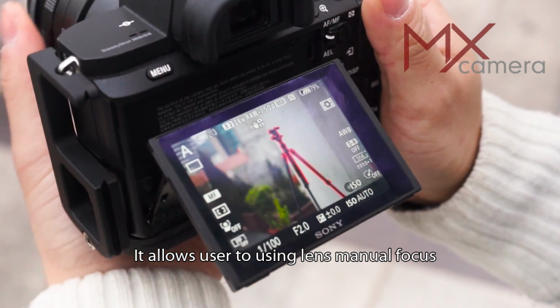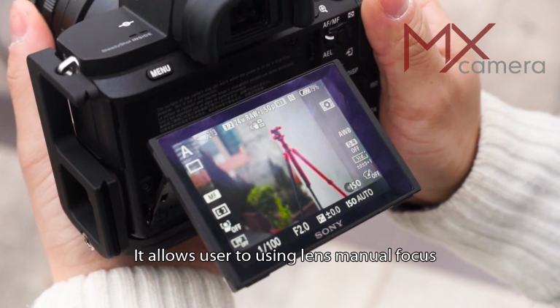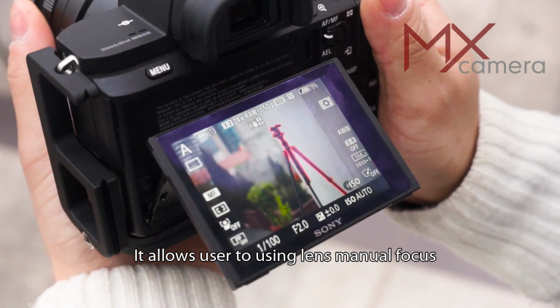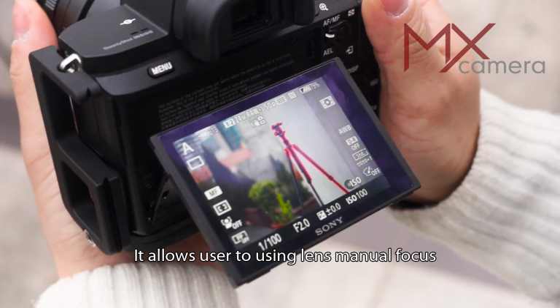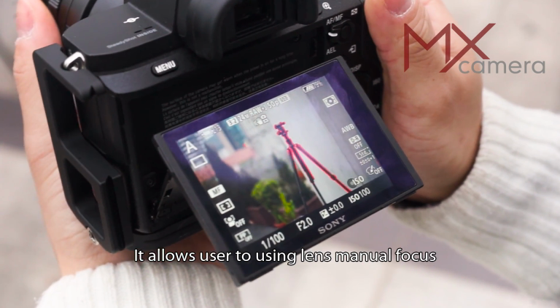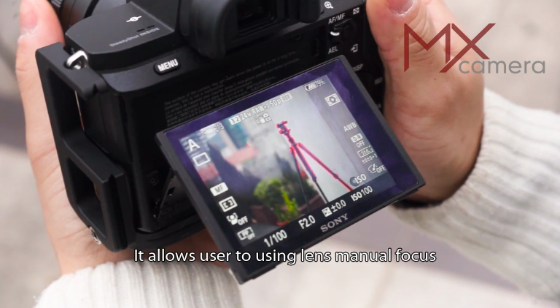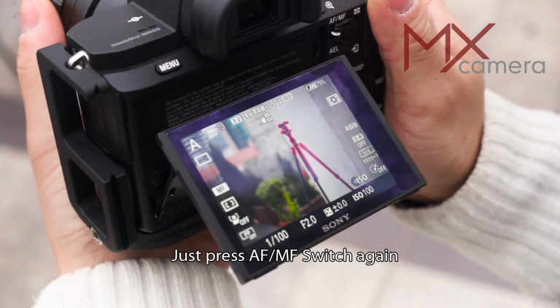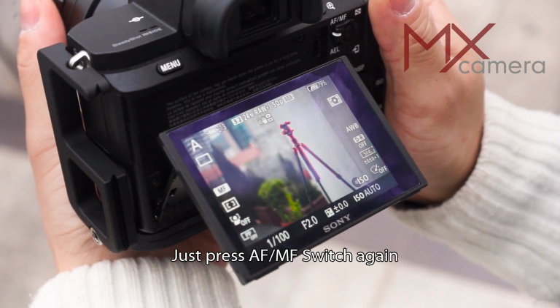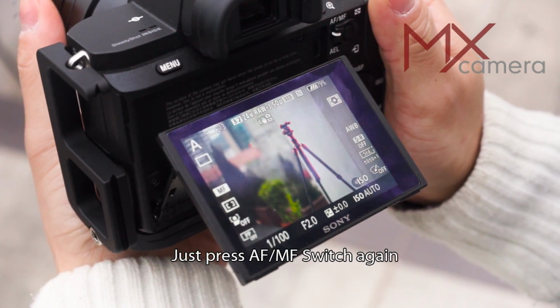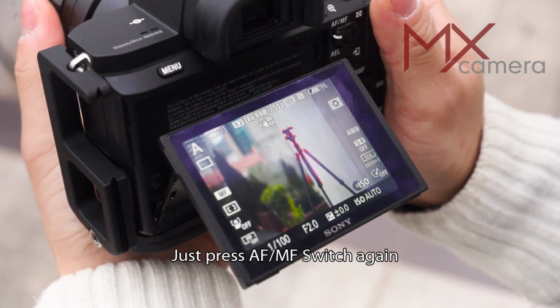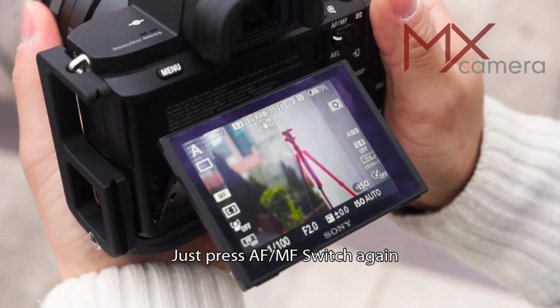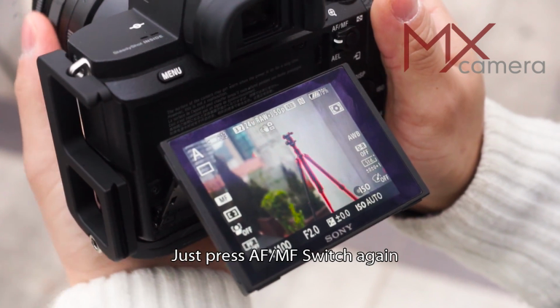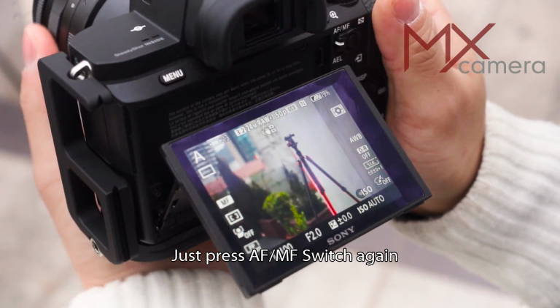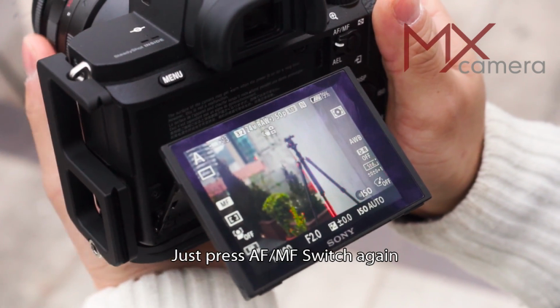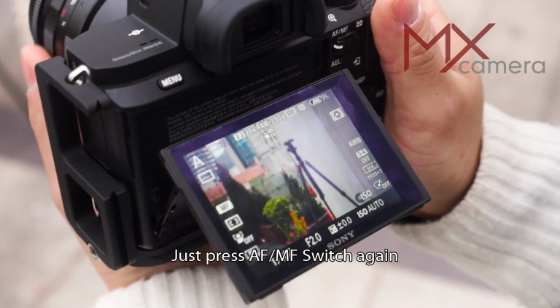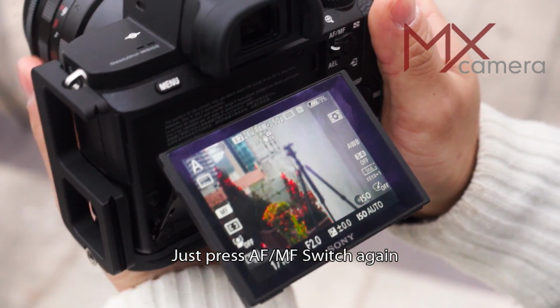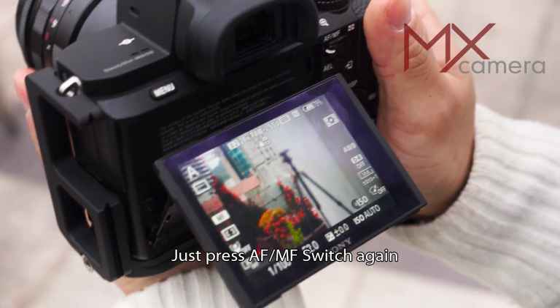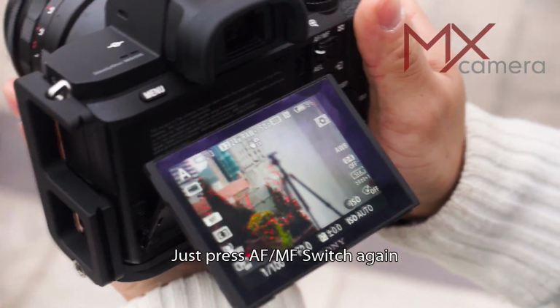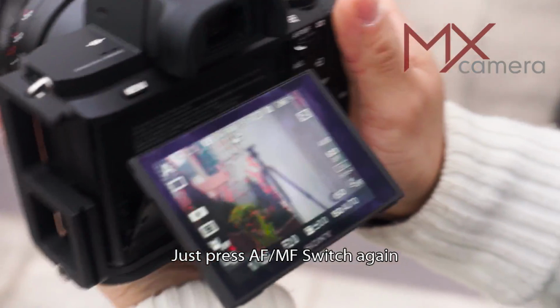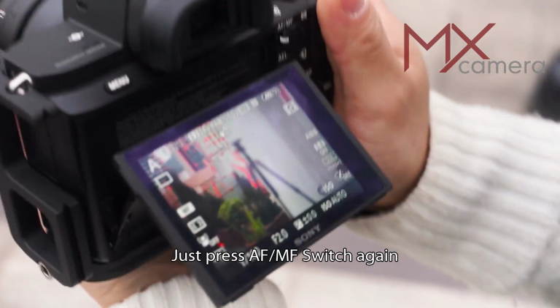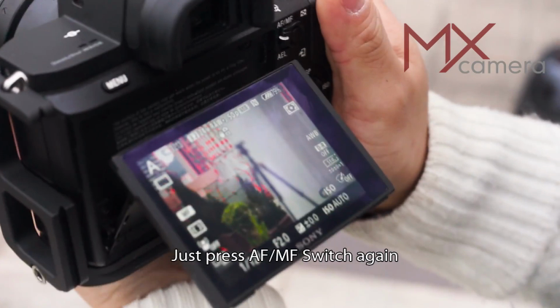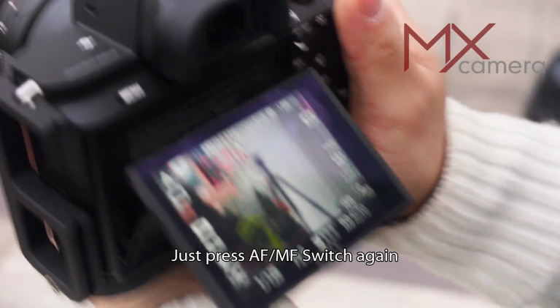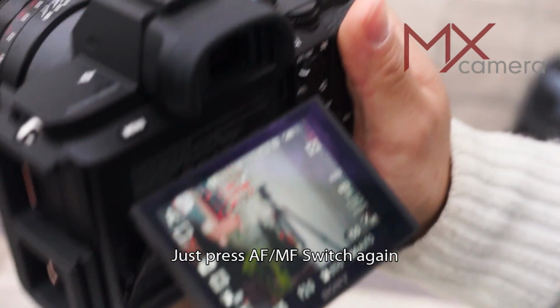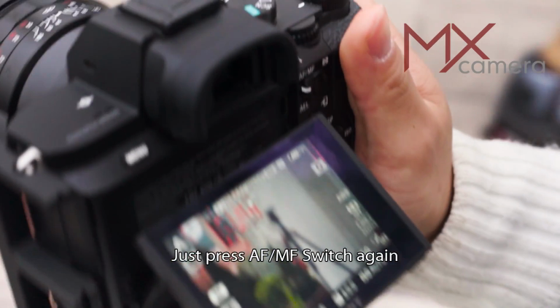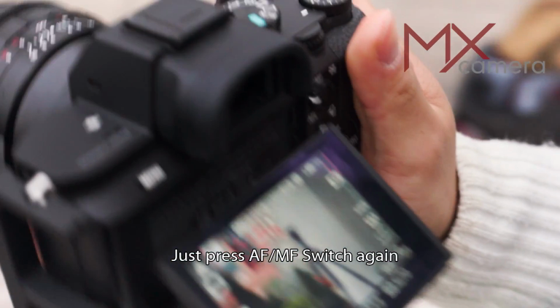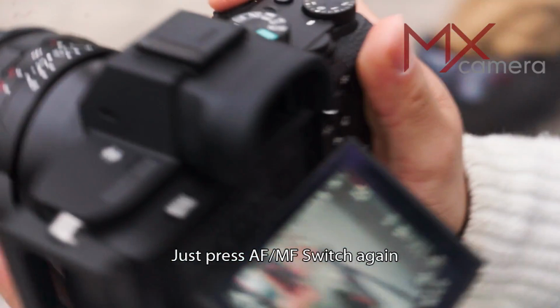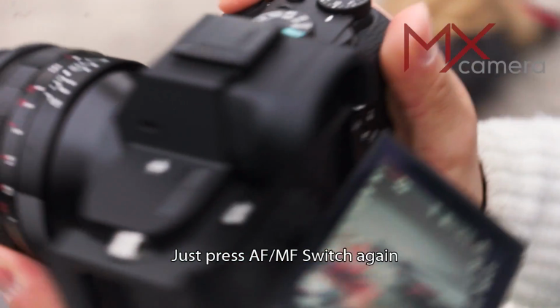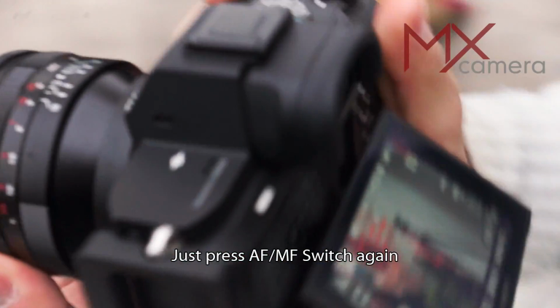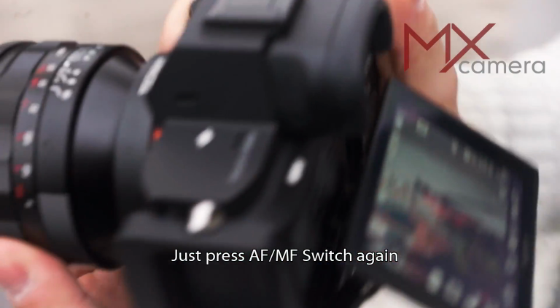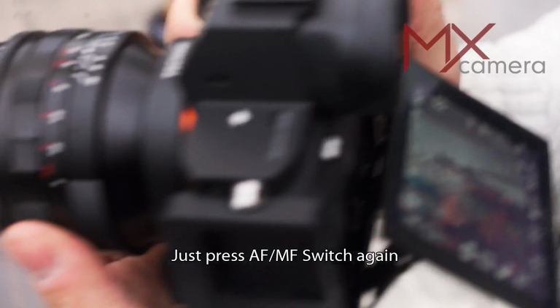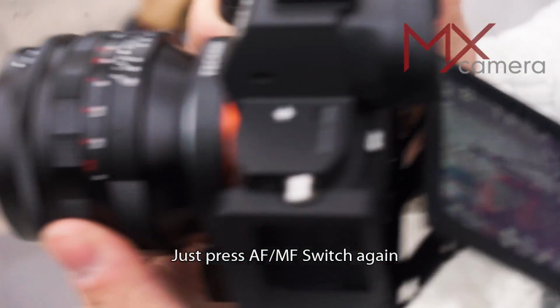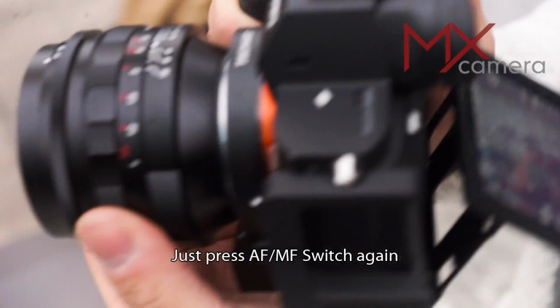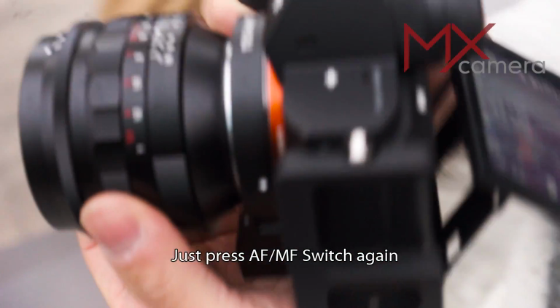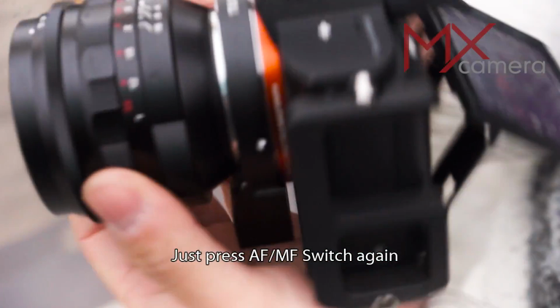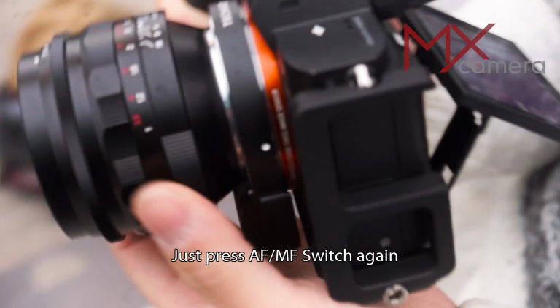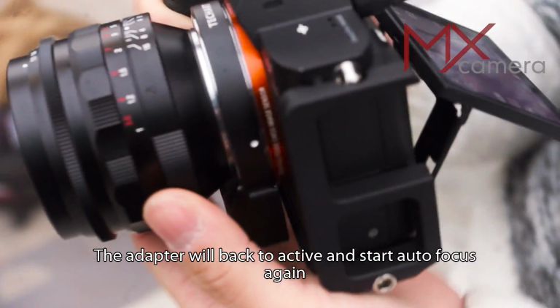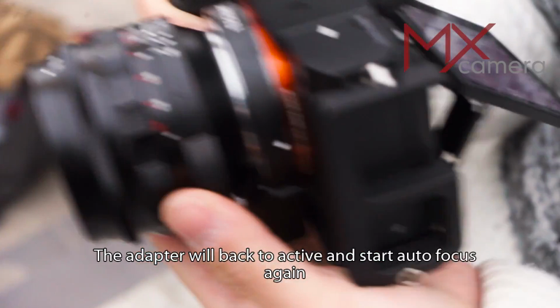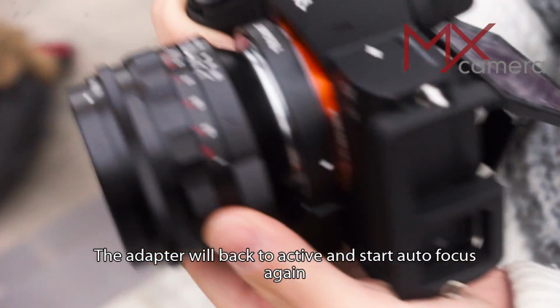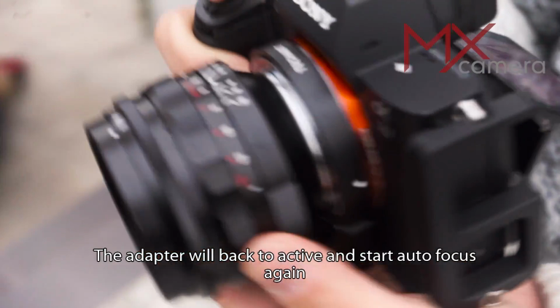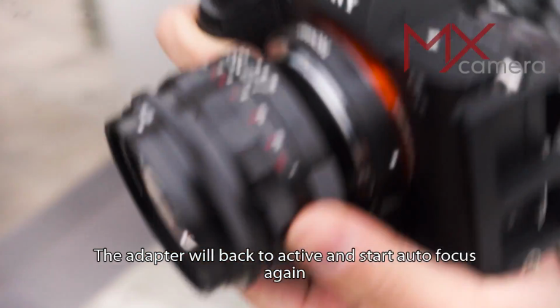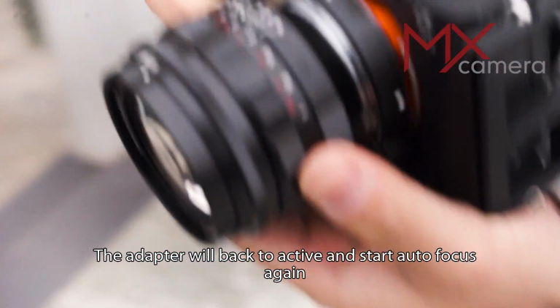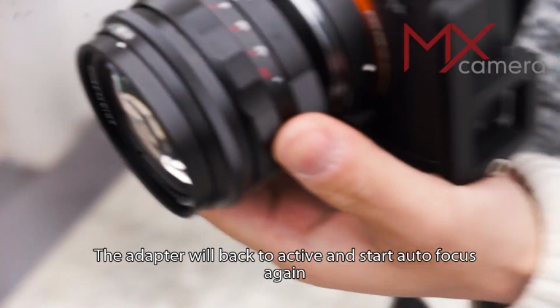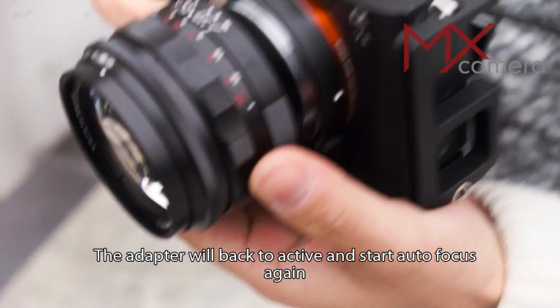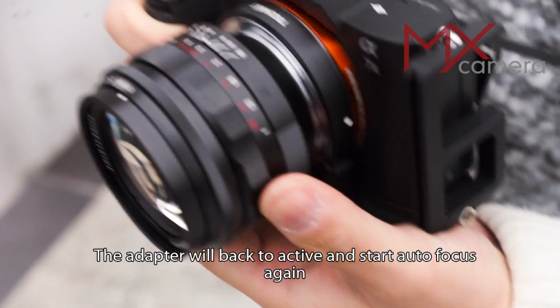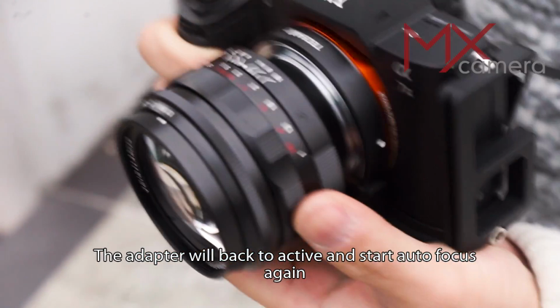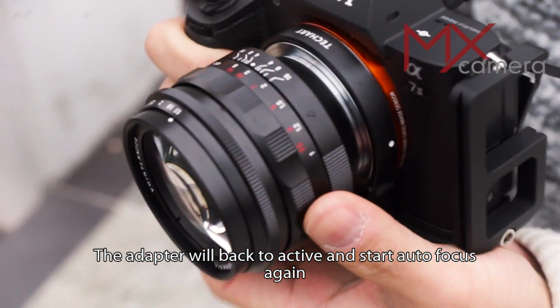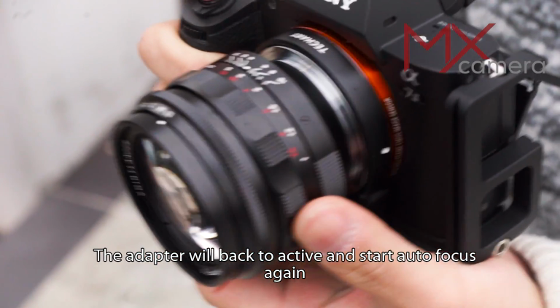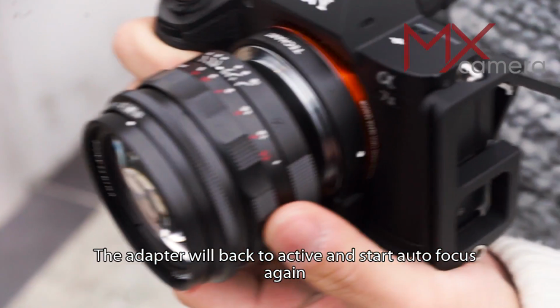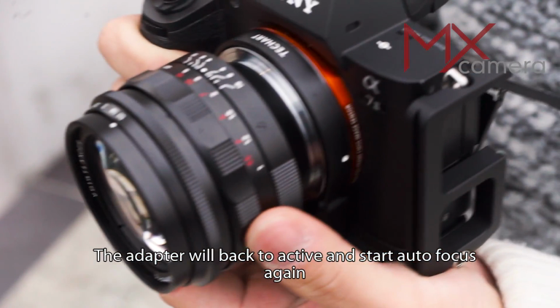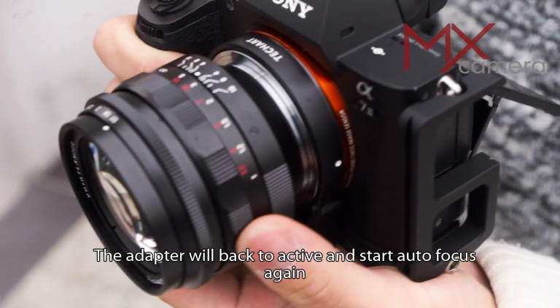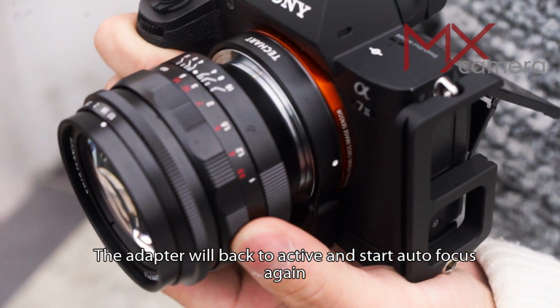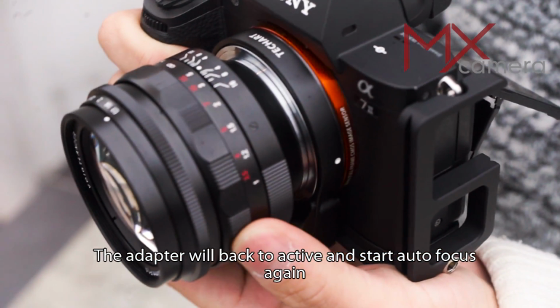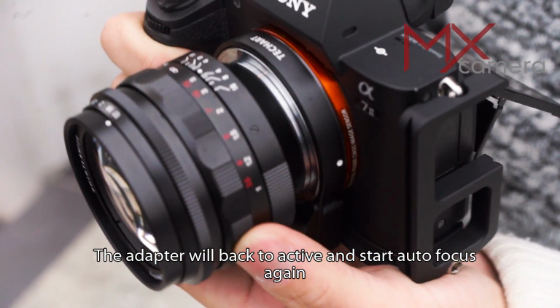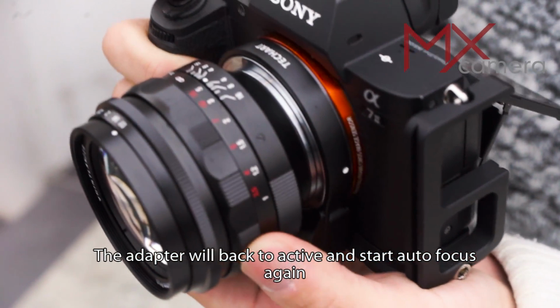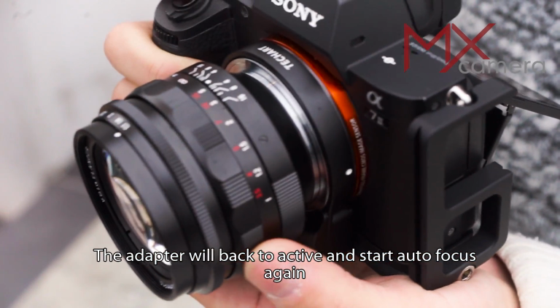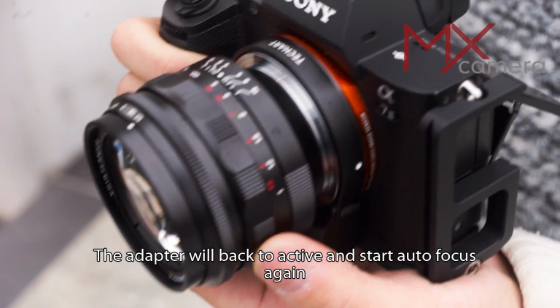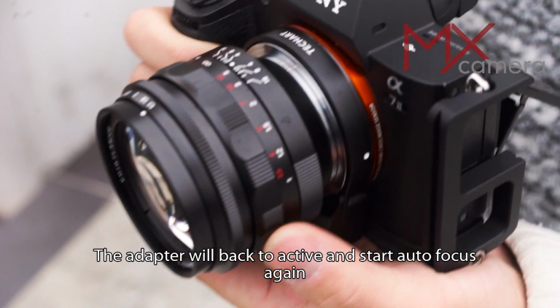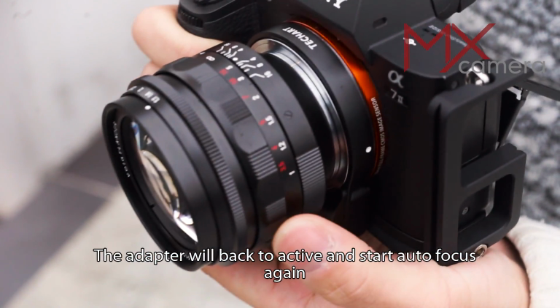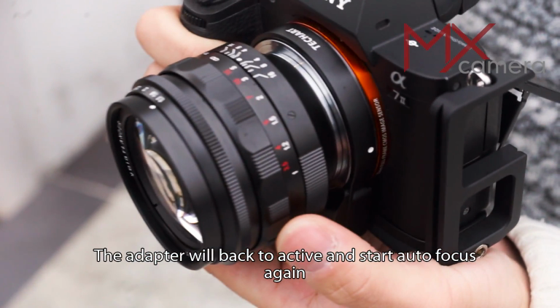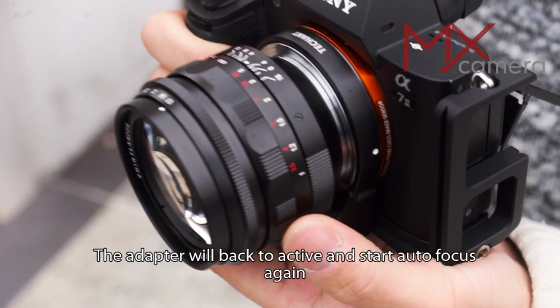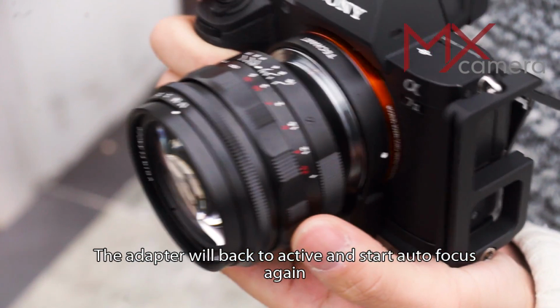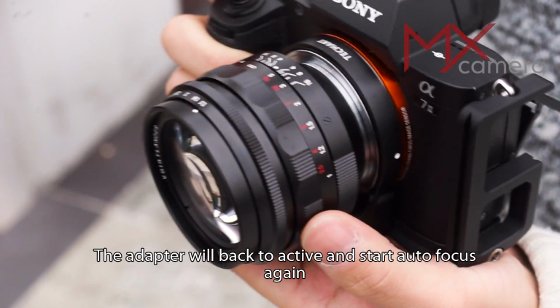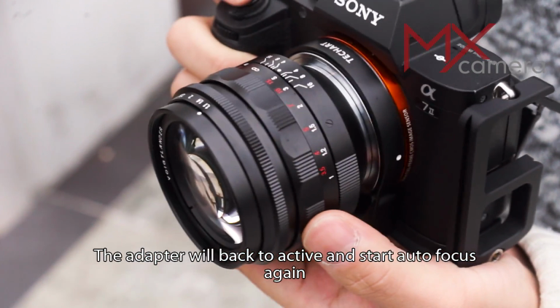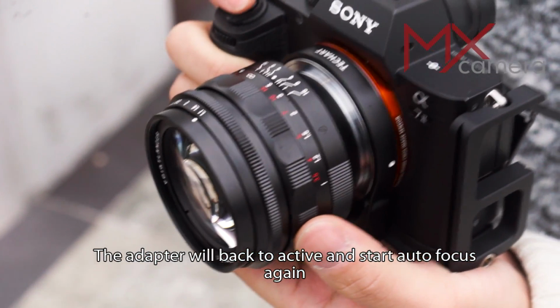Just press the AF-MF switch again and the adapter will return to active and start autofocusing again.